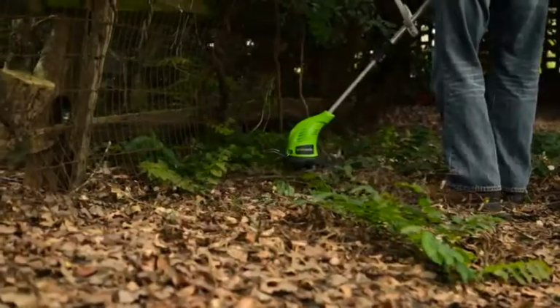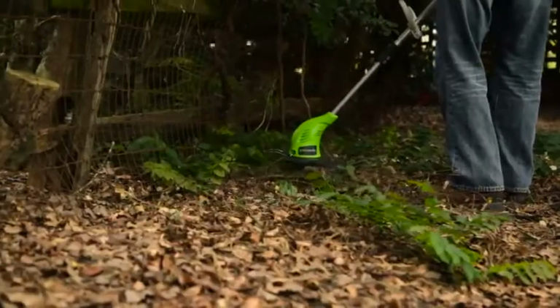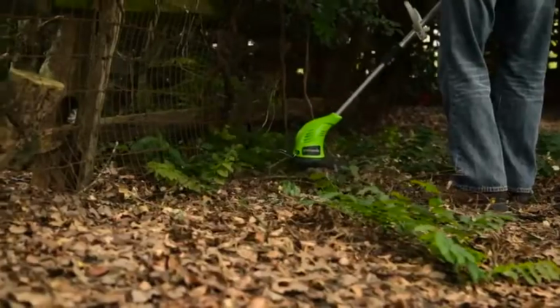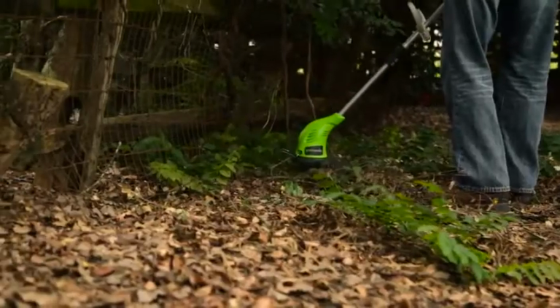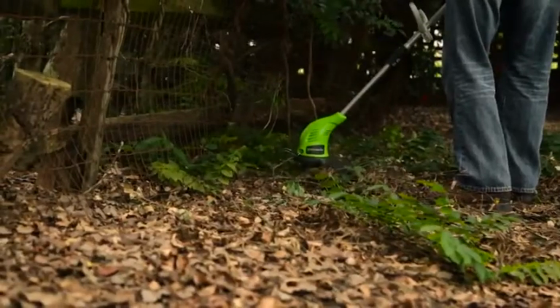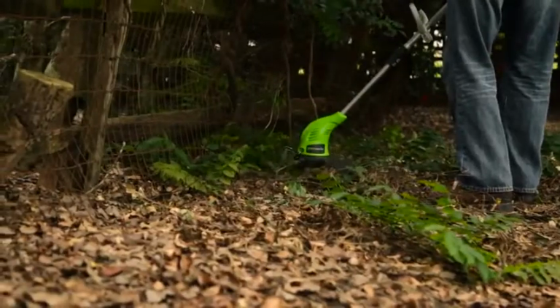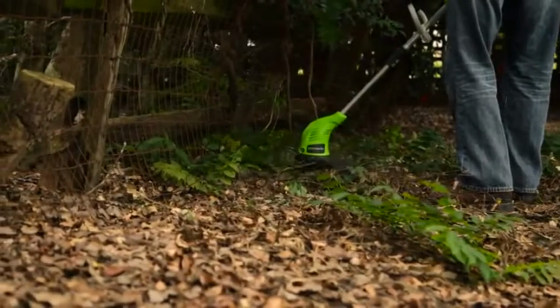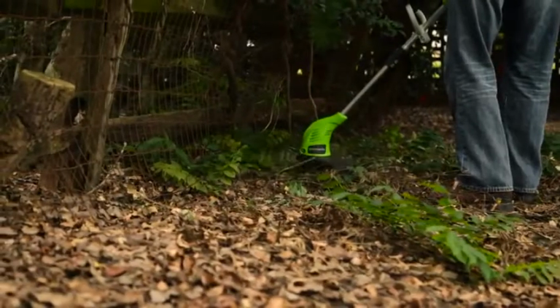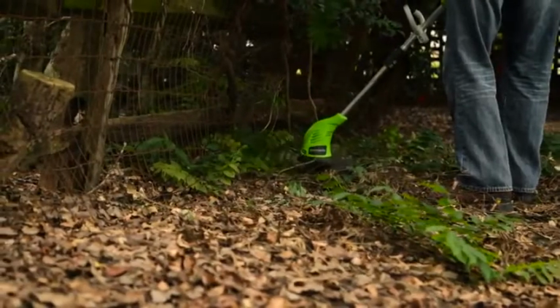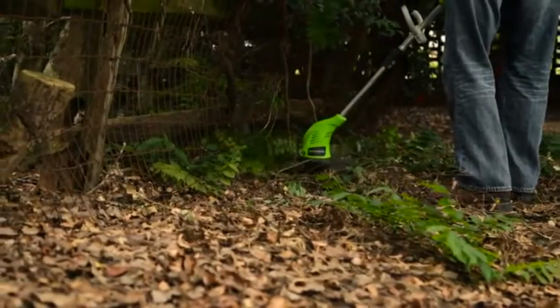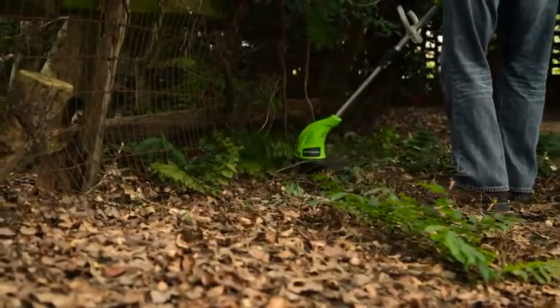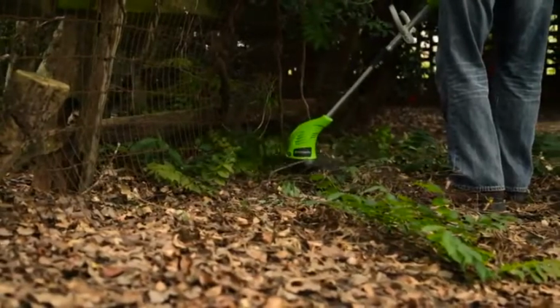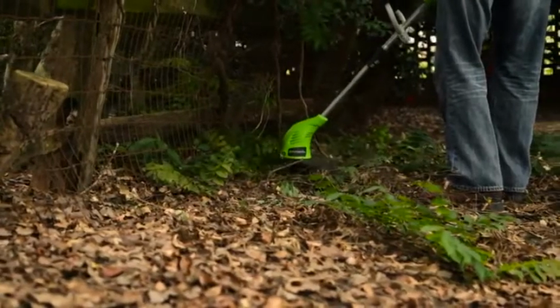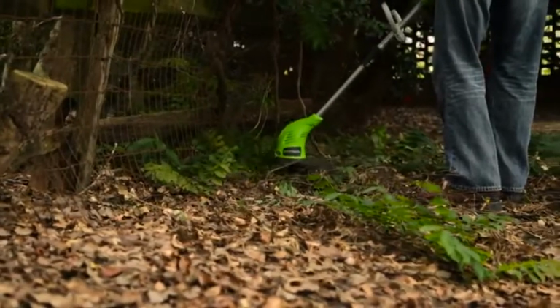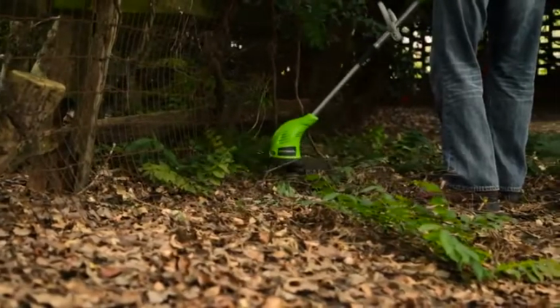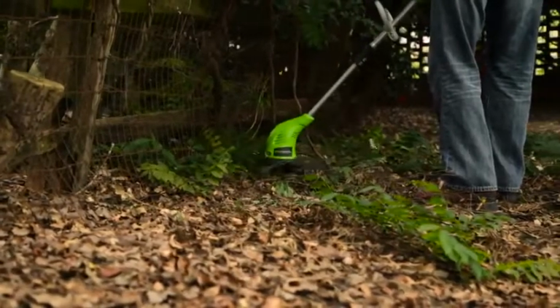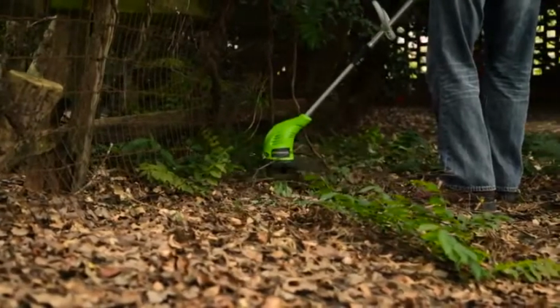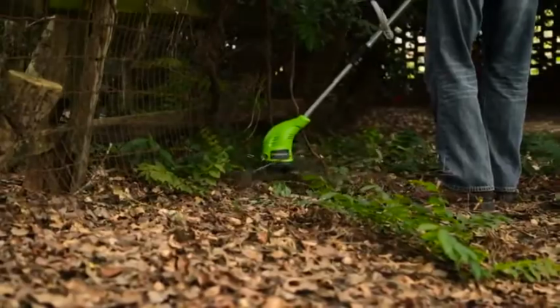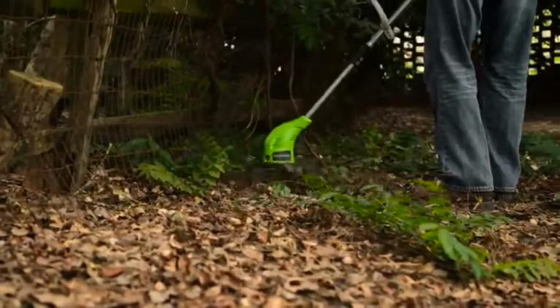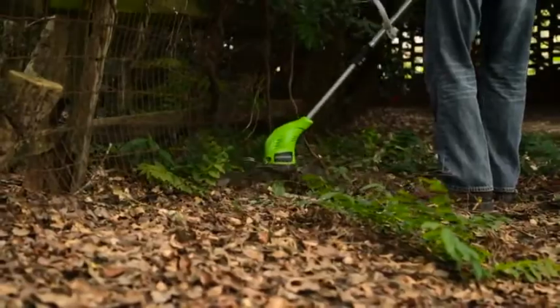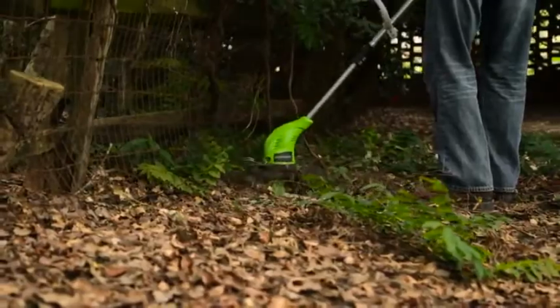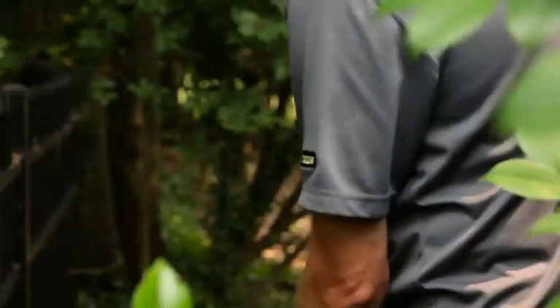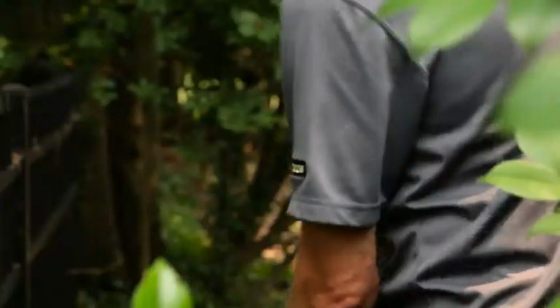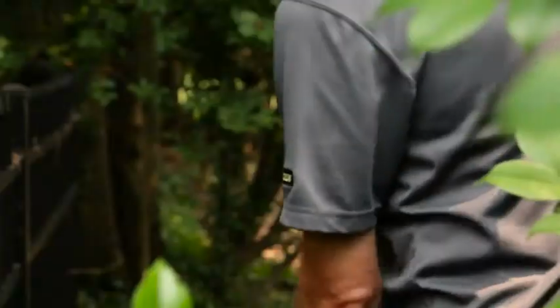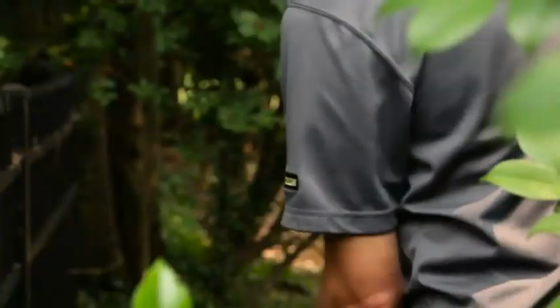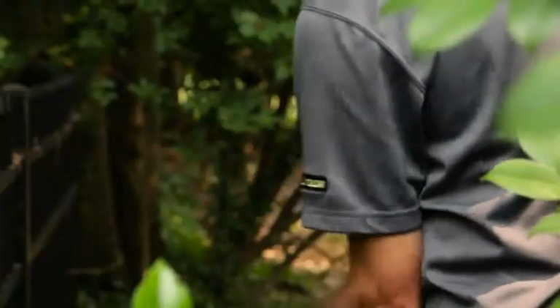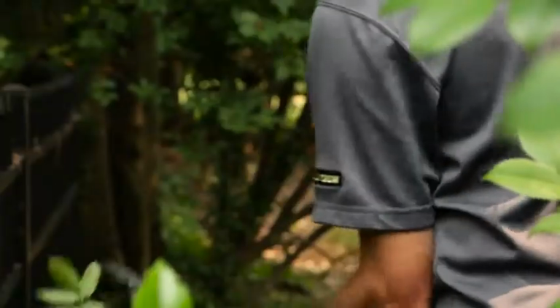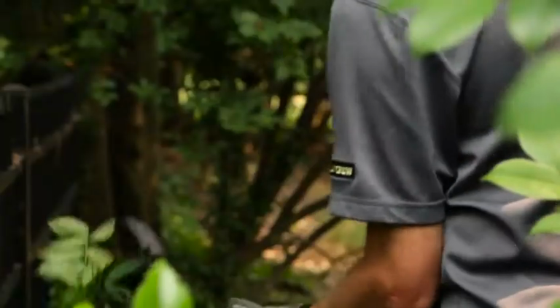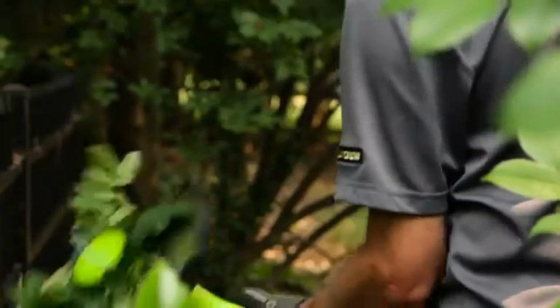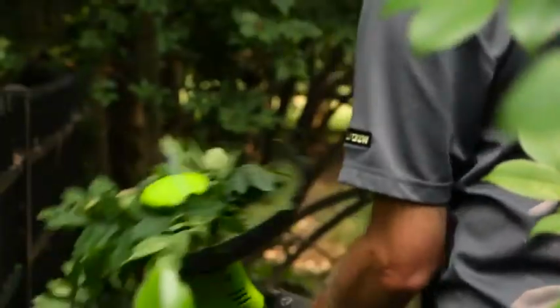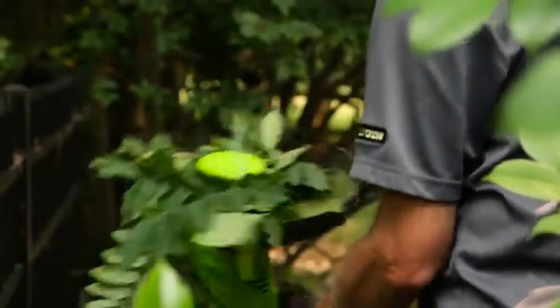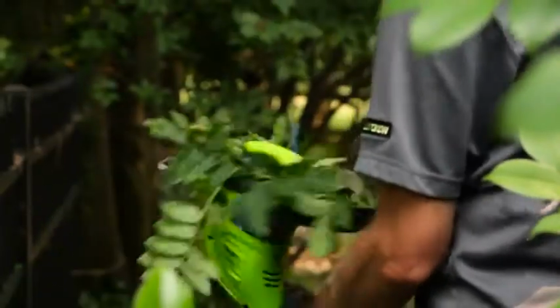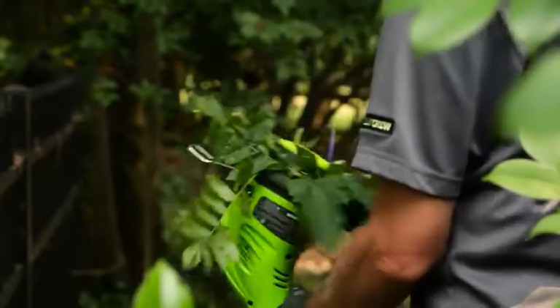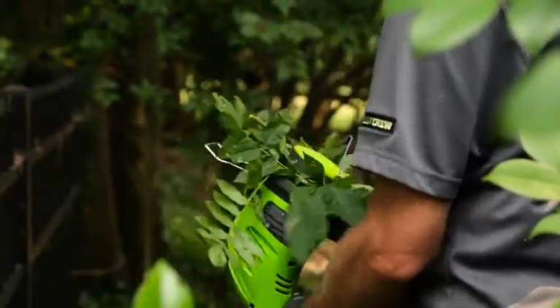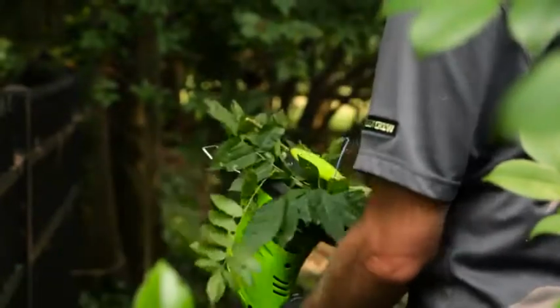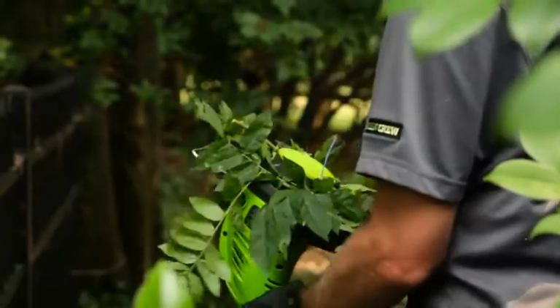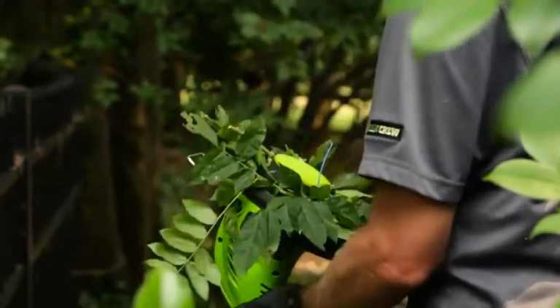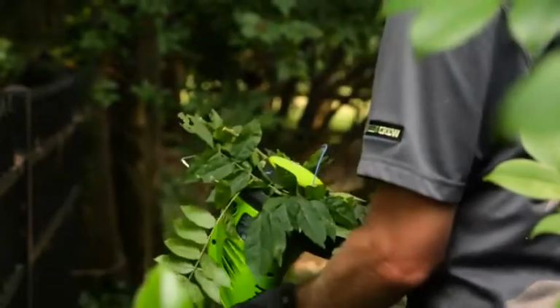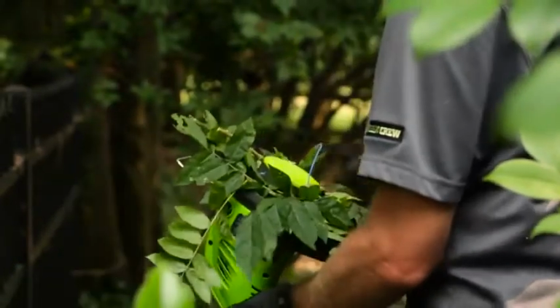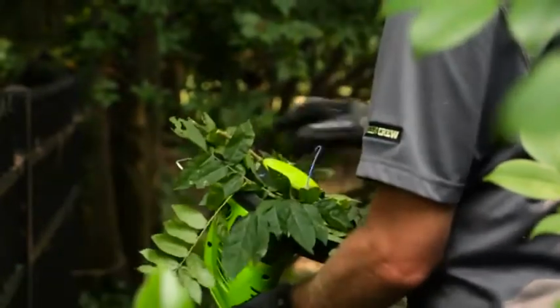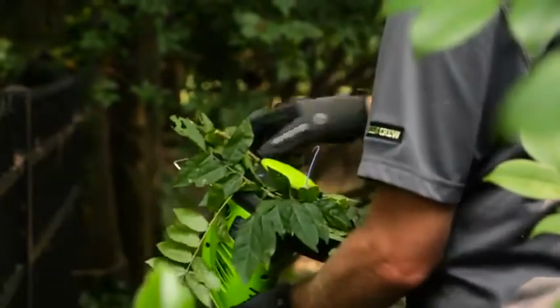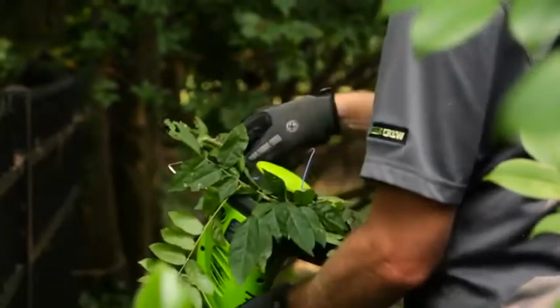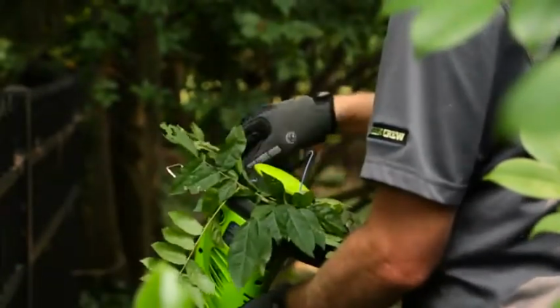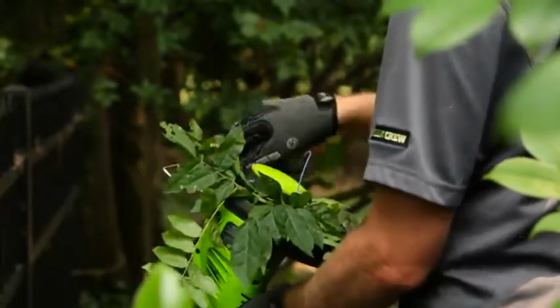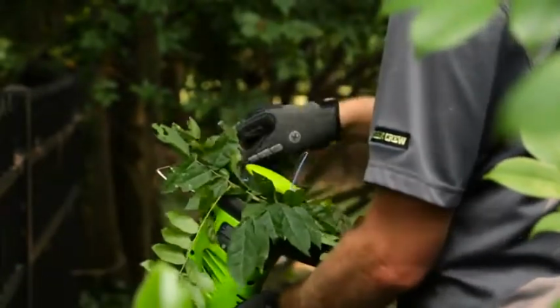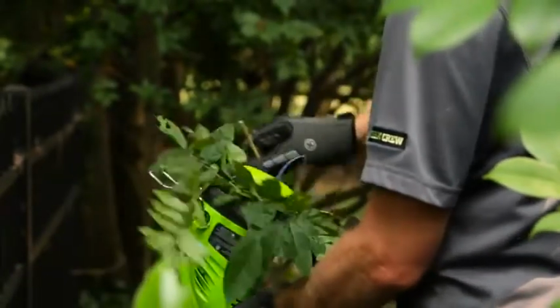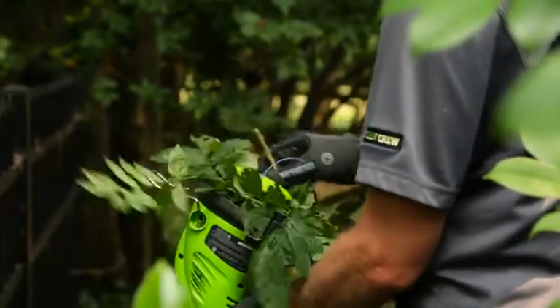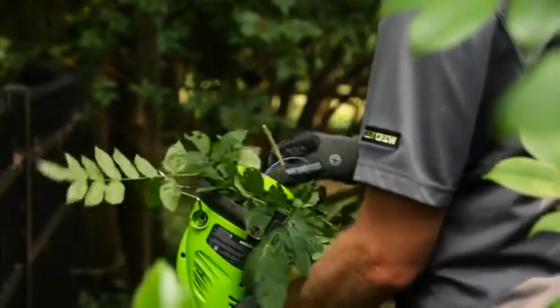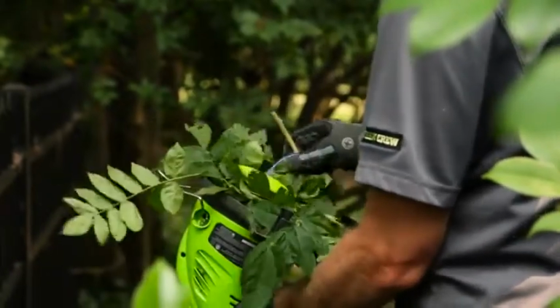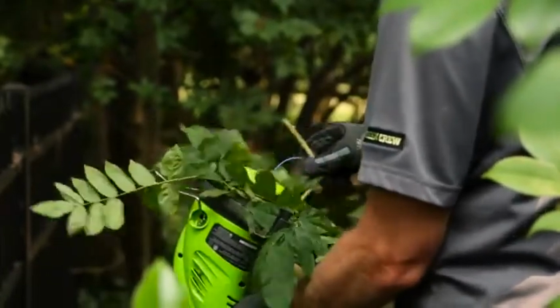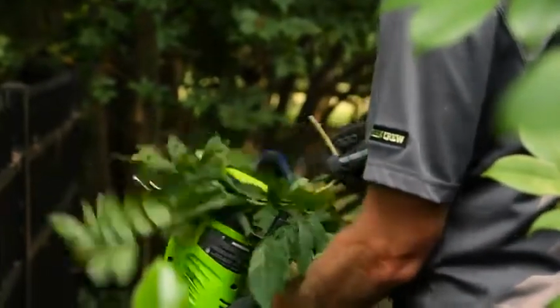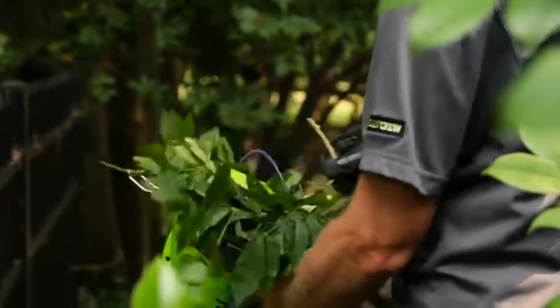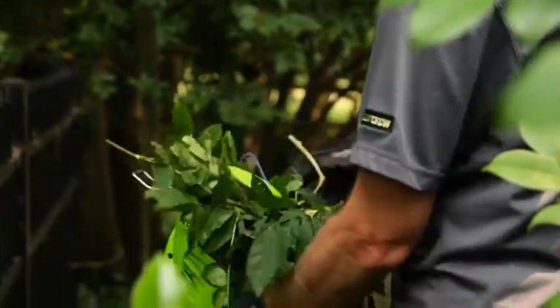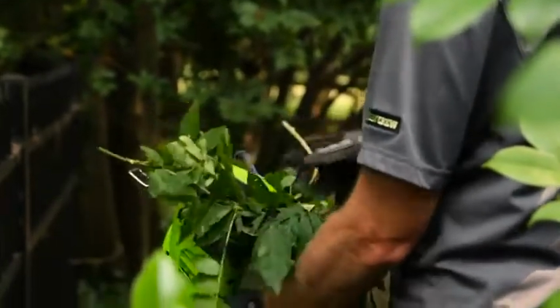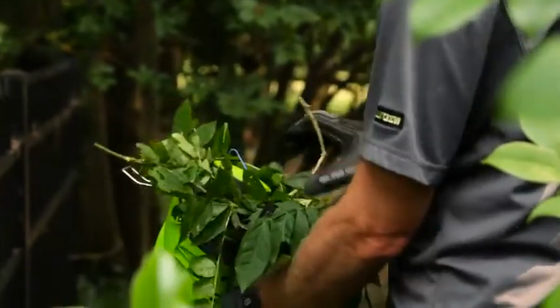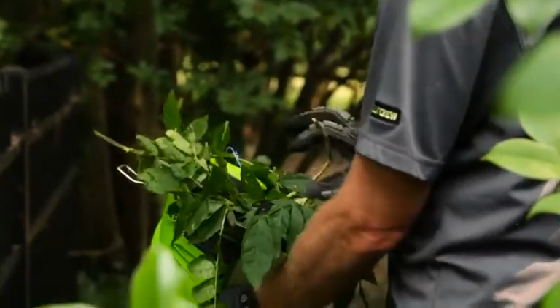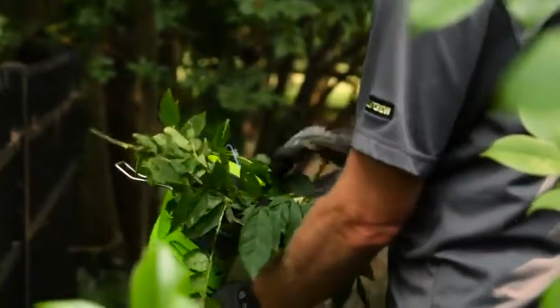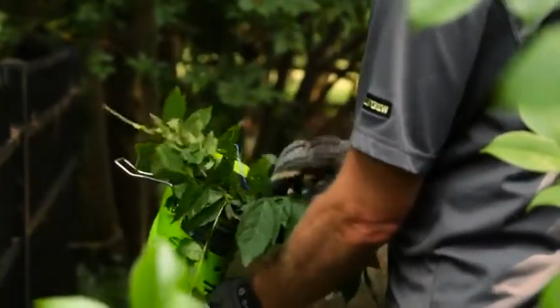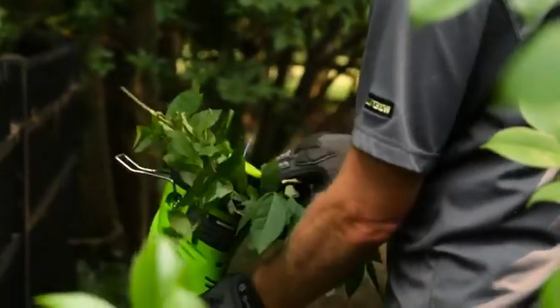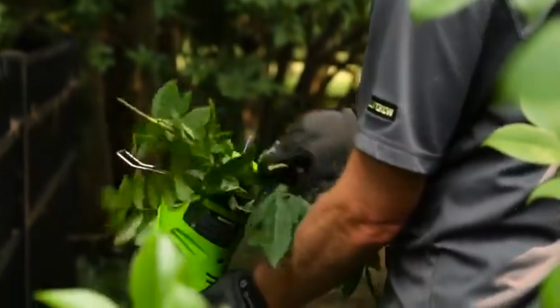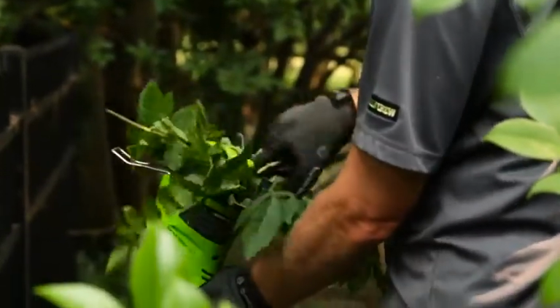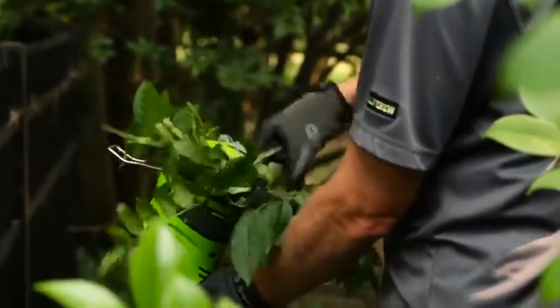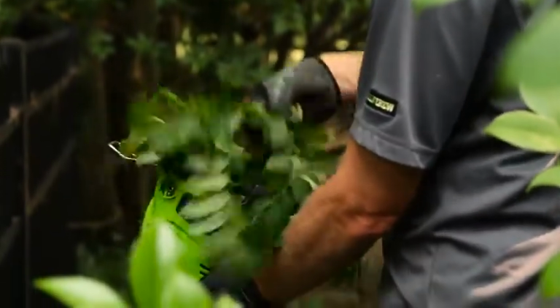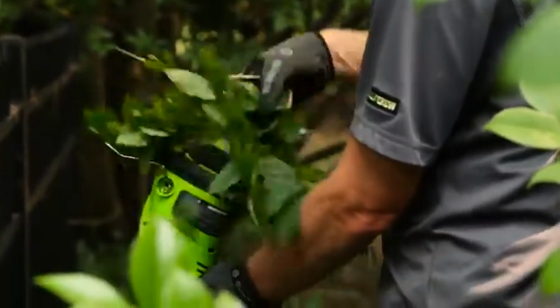Additionally, if grass does become wrapped around the string head, stop the trimmer, unplug it, and simply remove the grass.